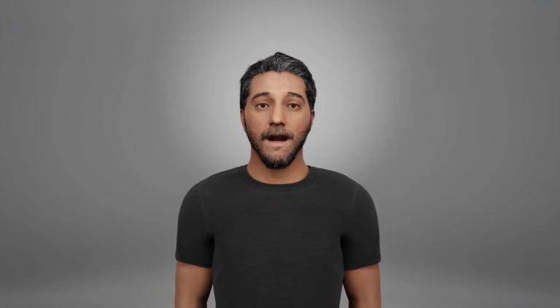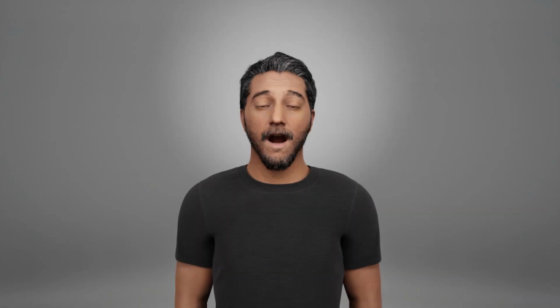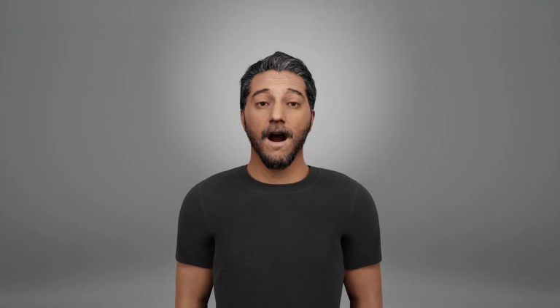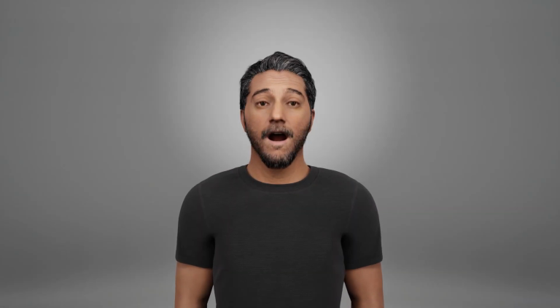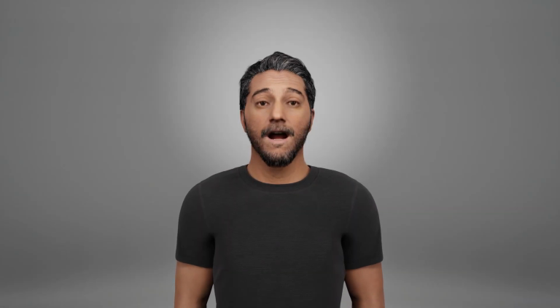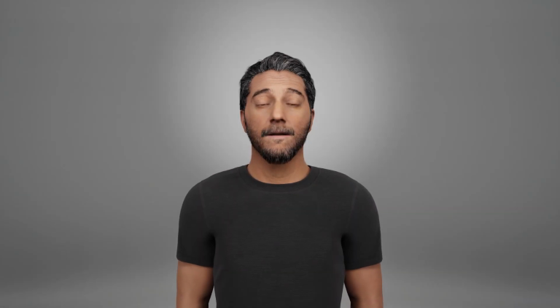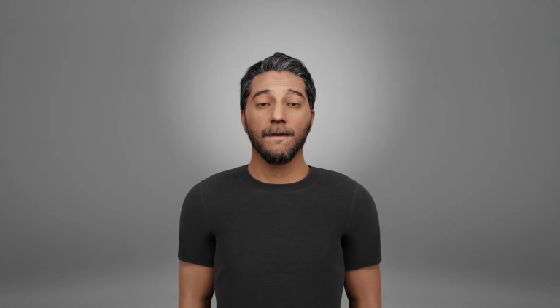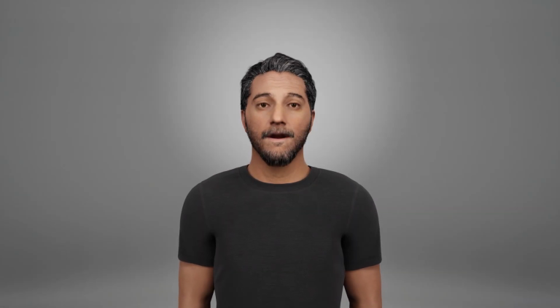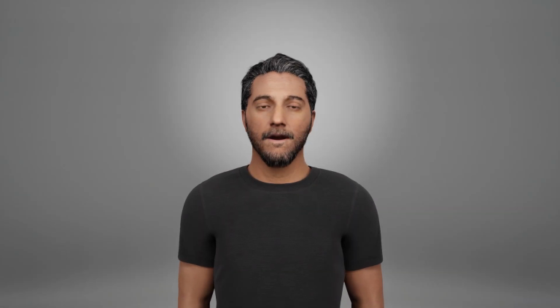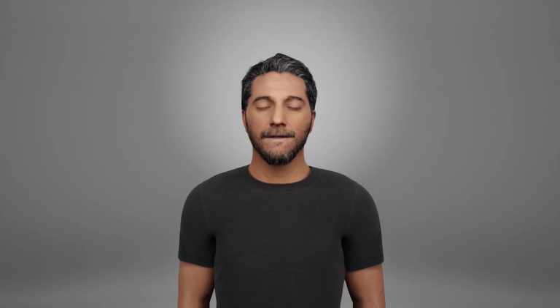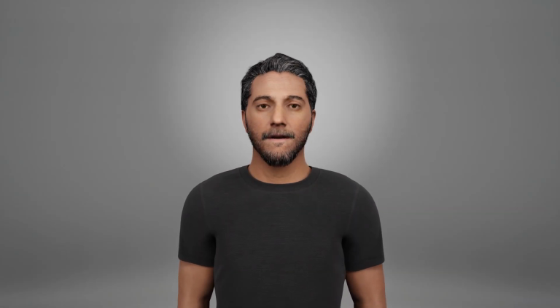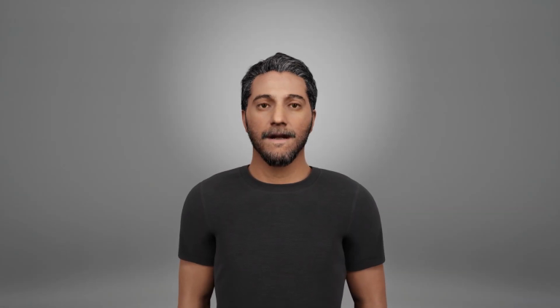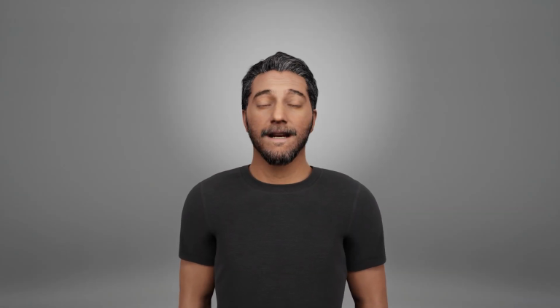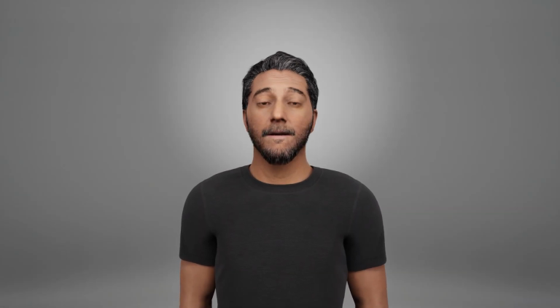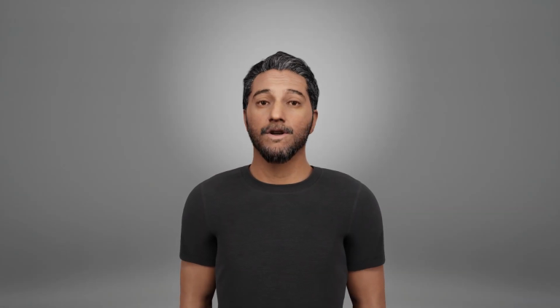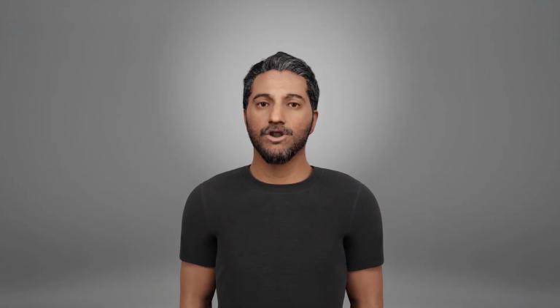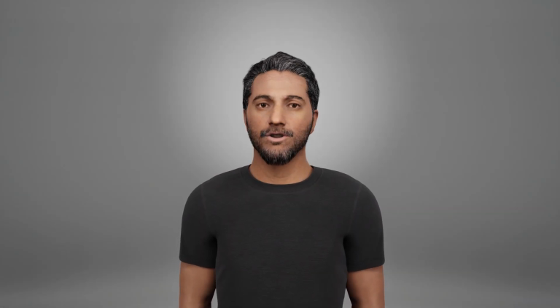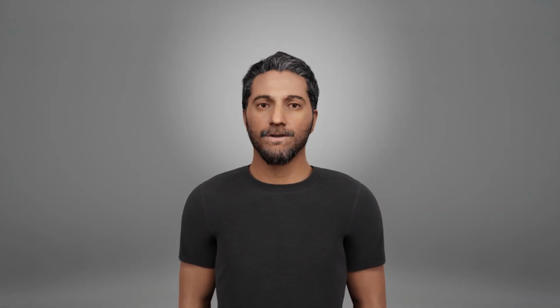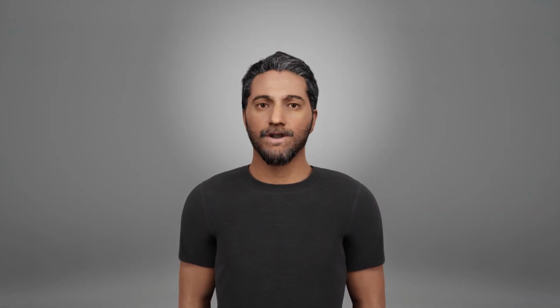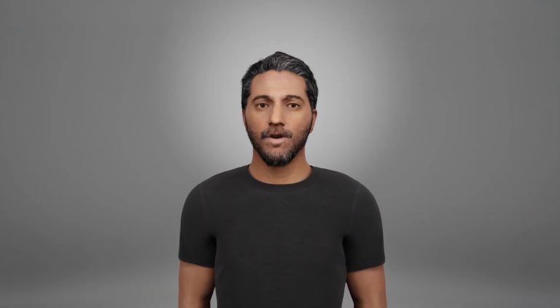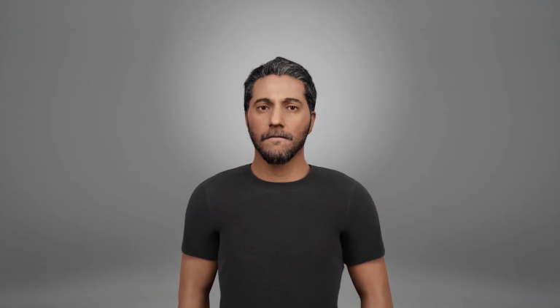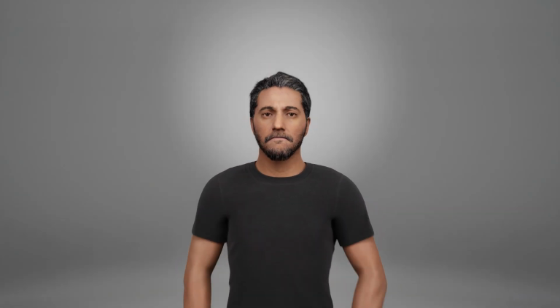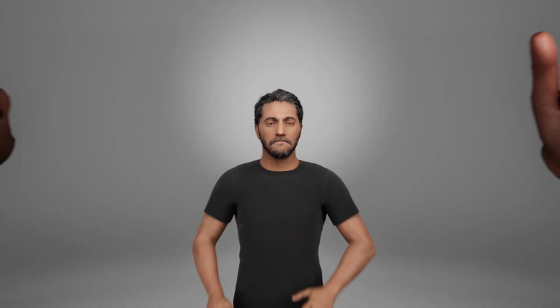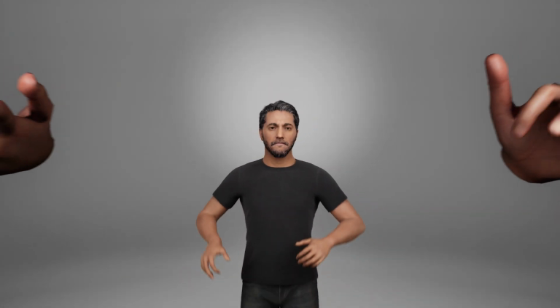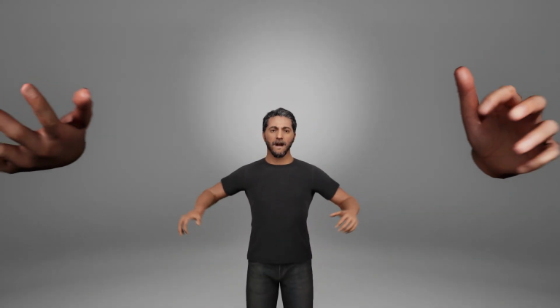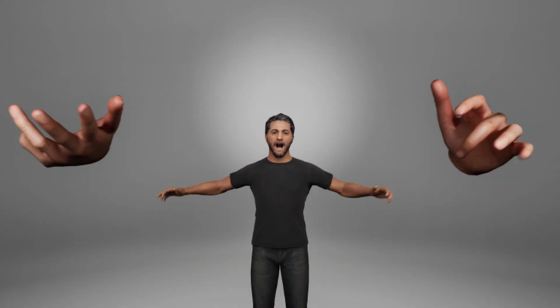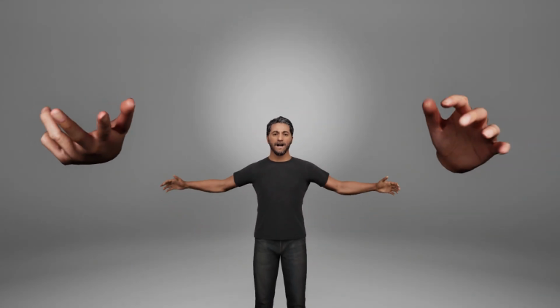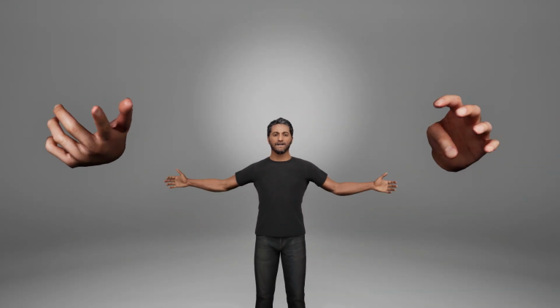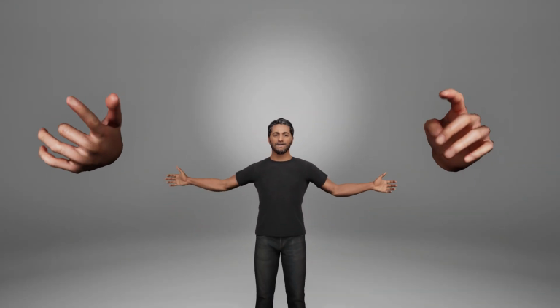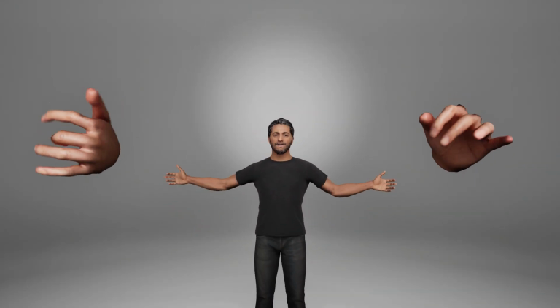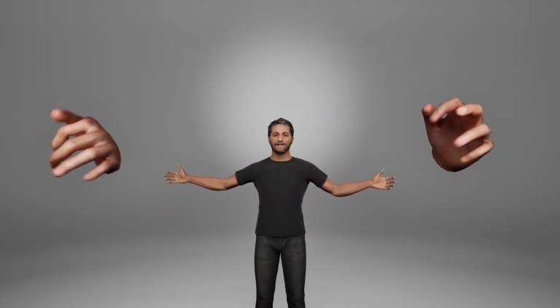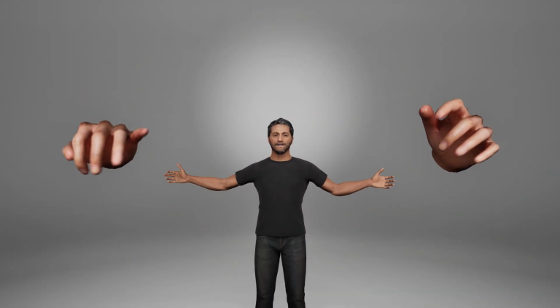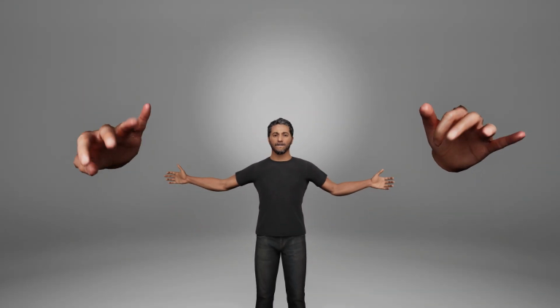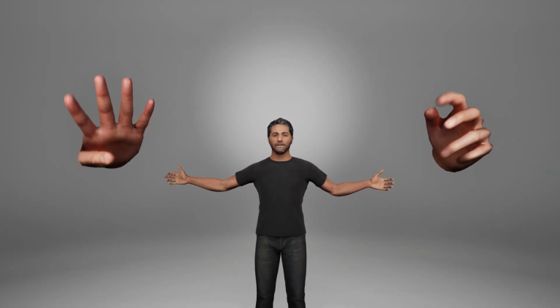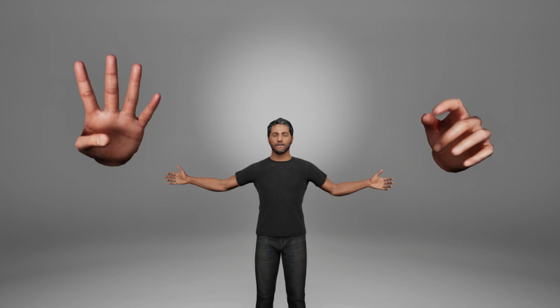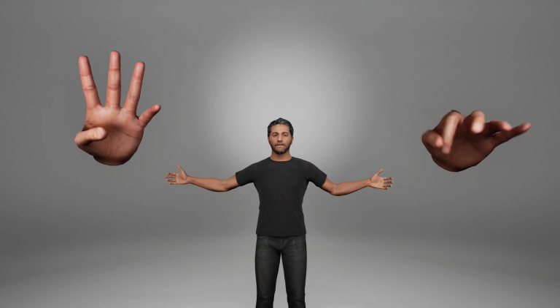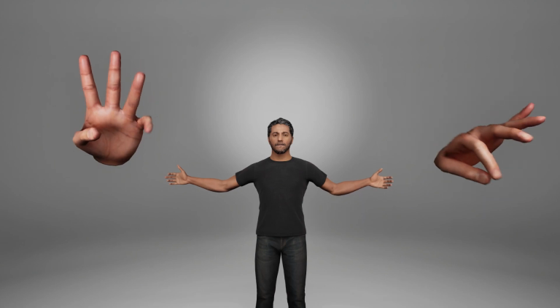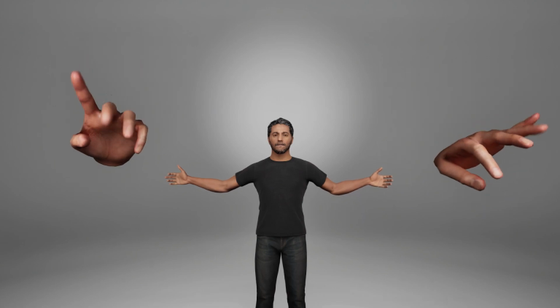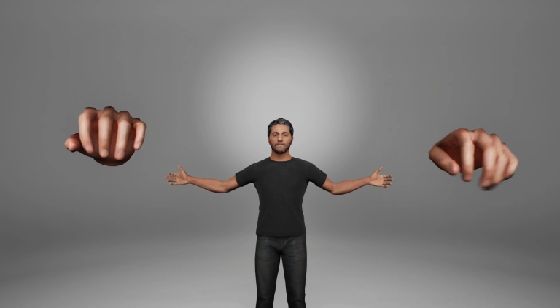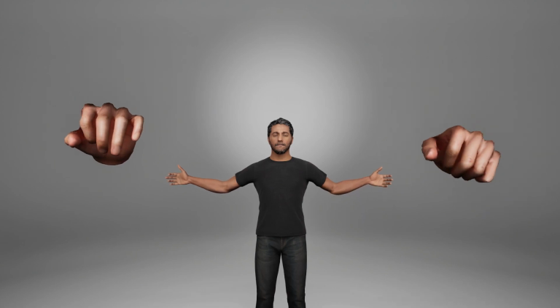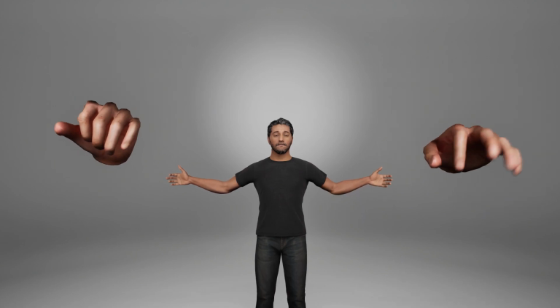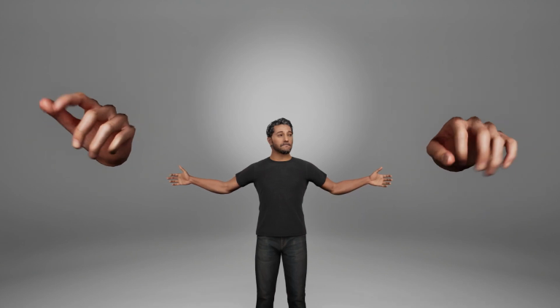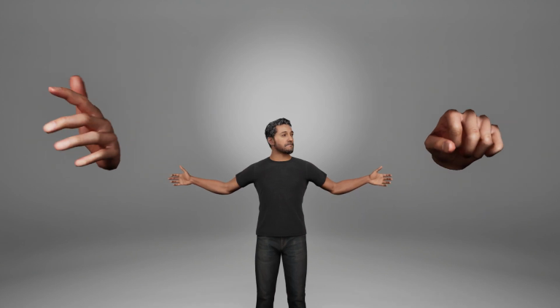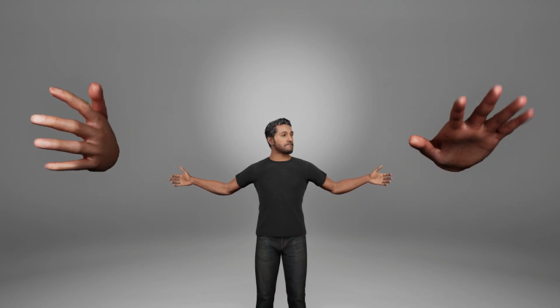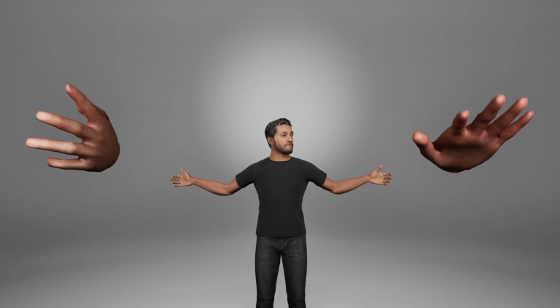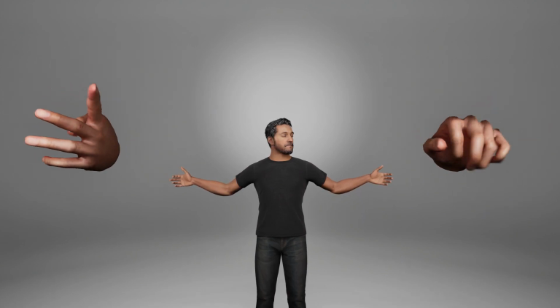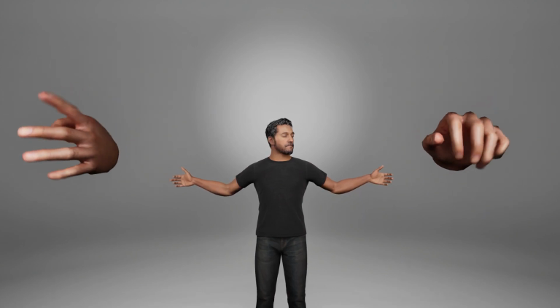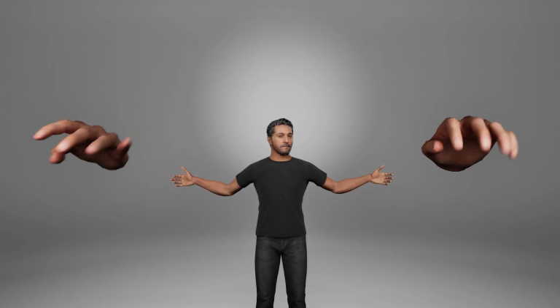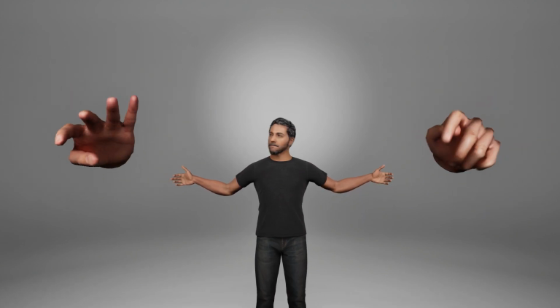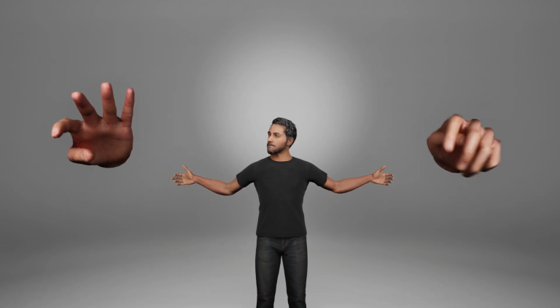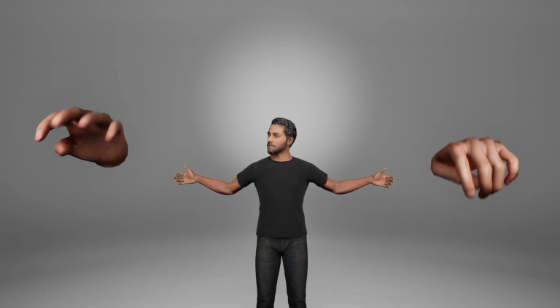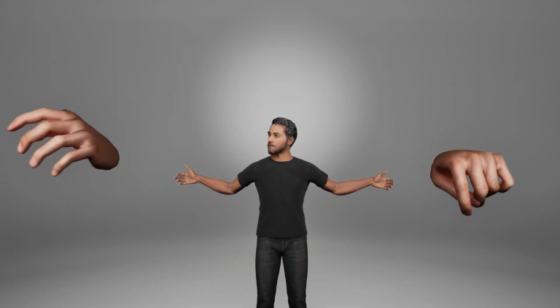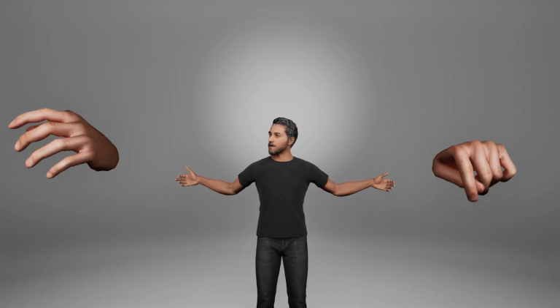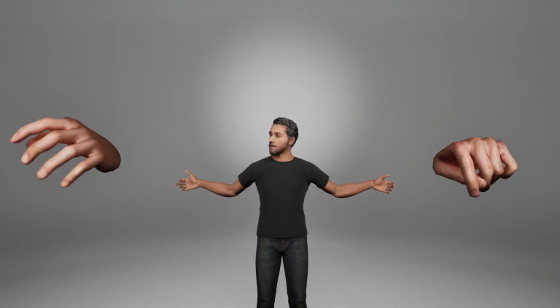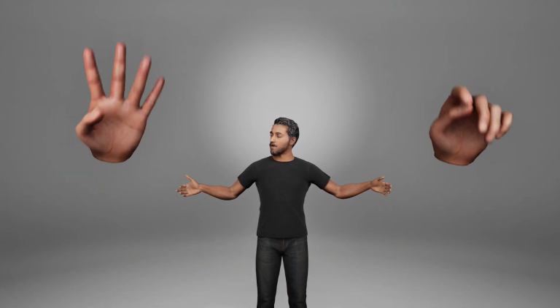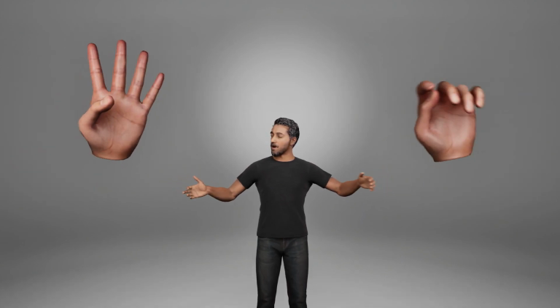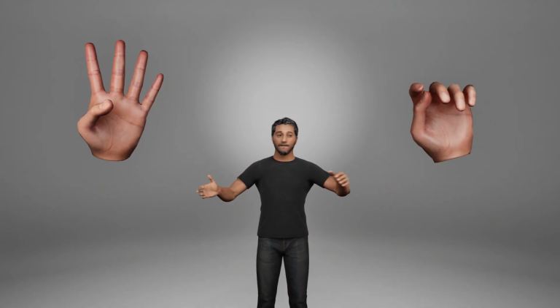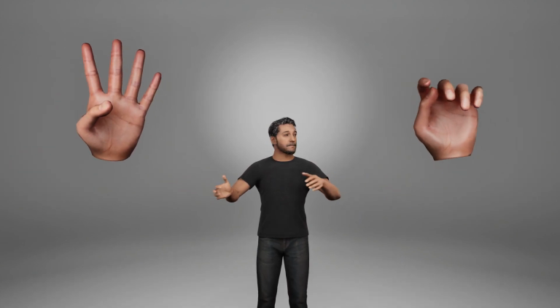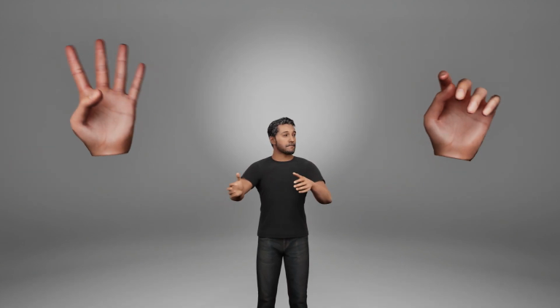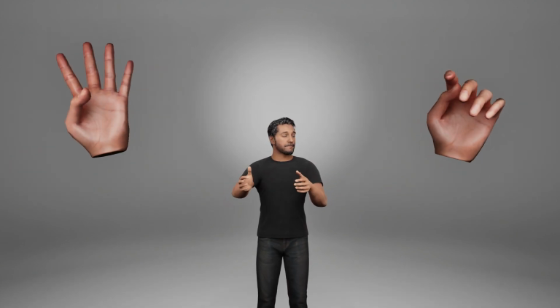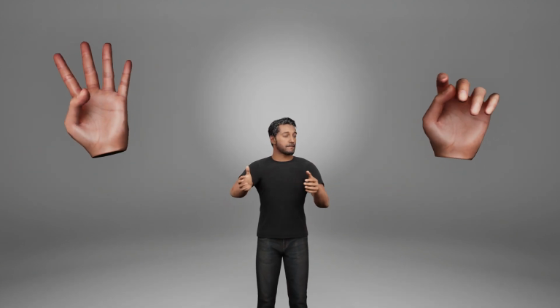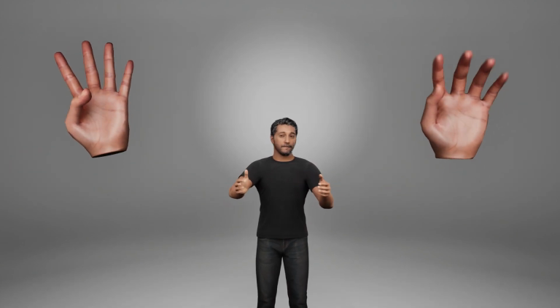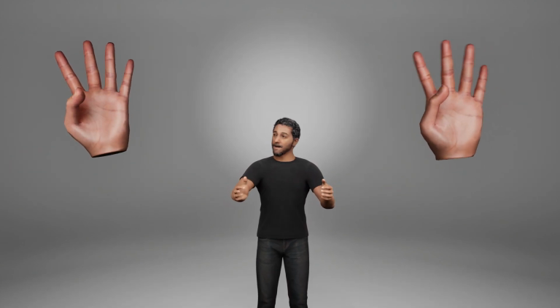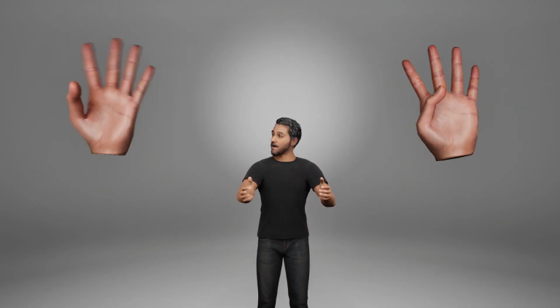Hi, I'm Nicolas. Let me introduce you... HANDS! Come on guys, say hi.